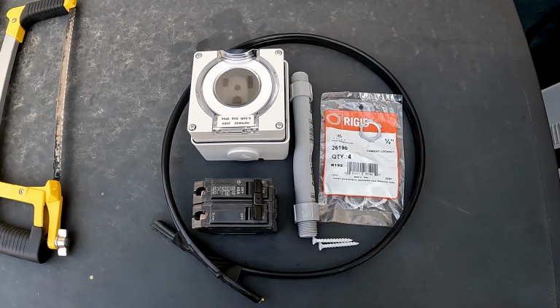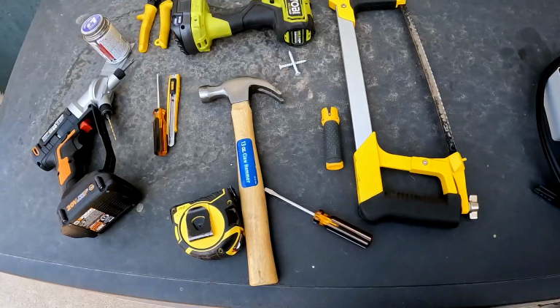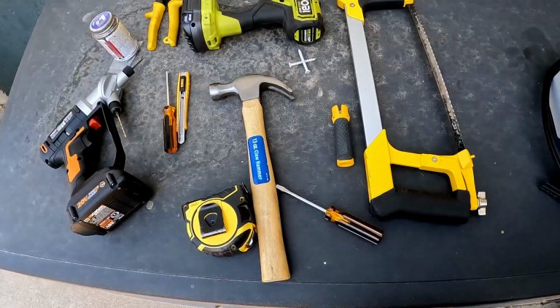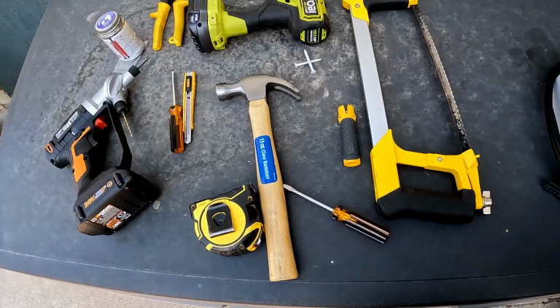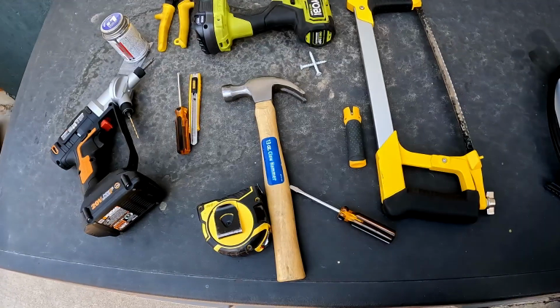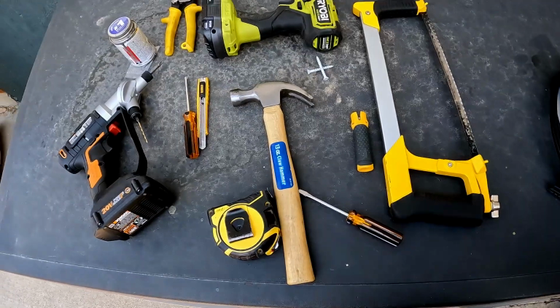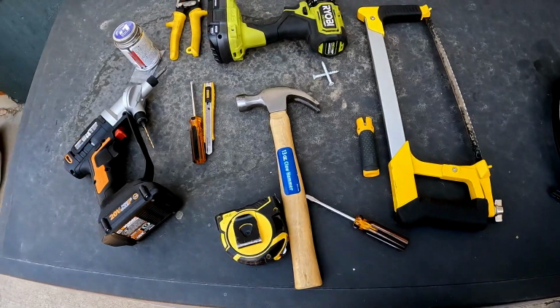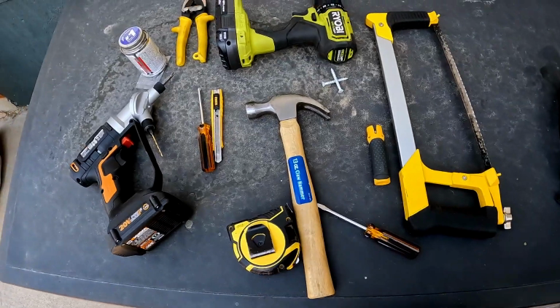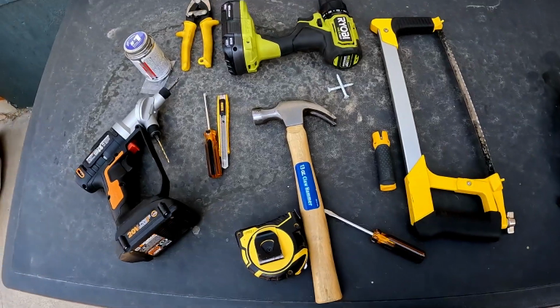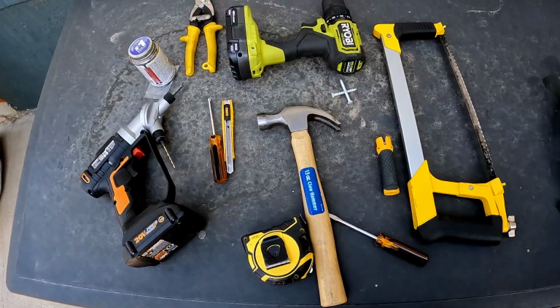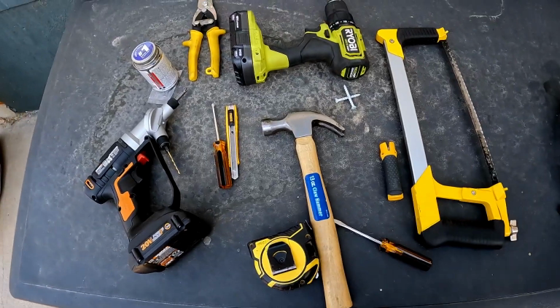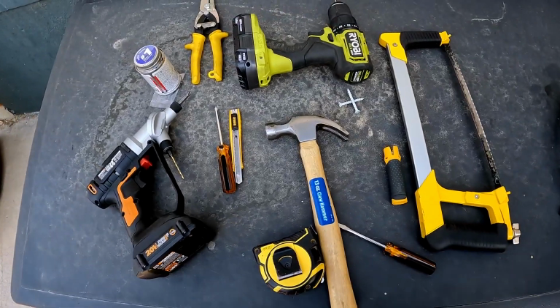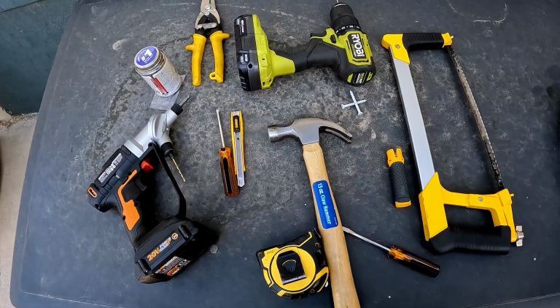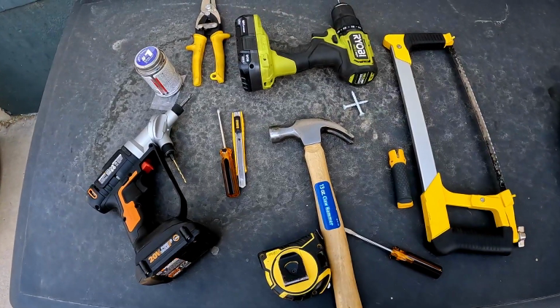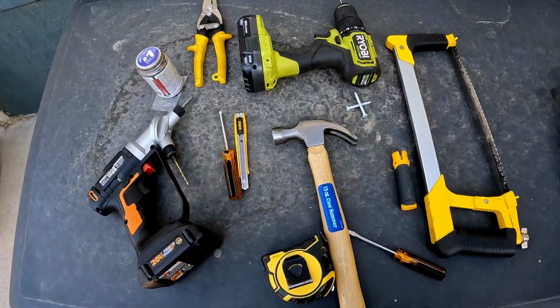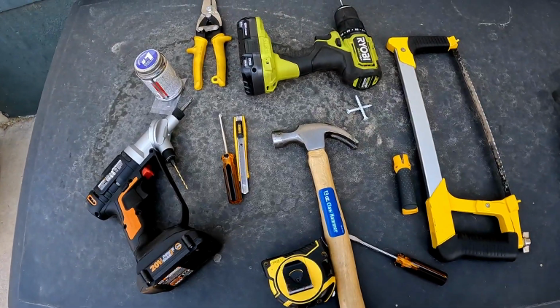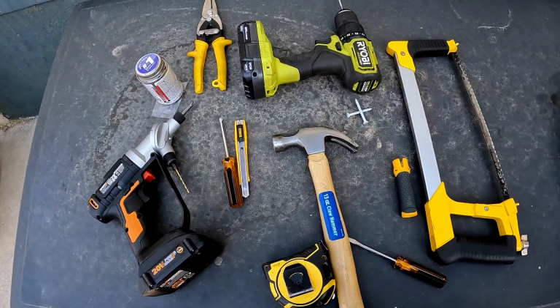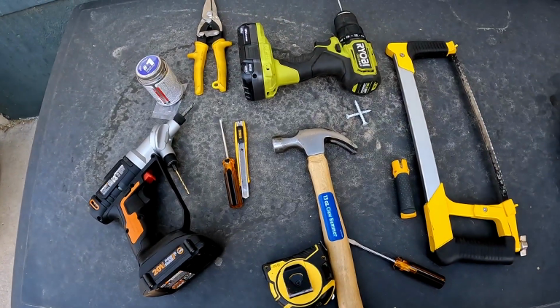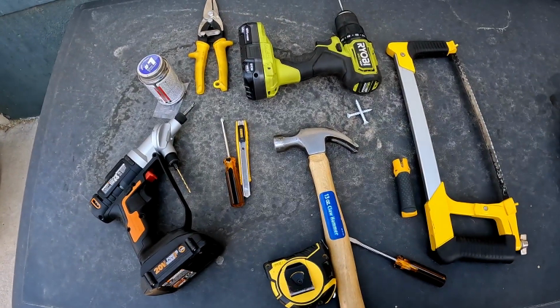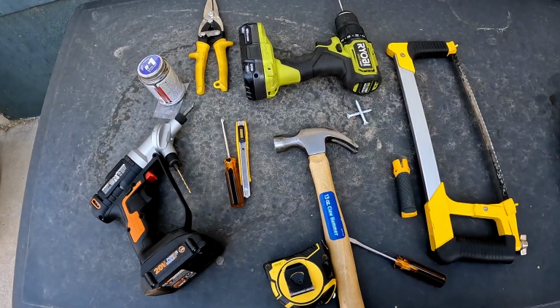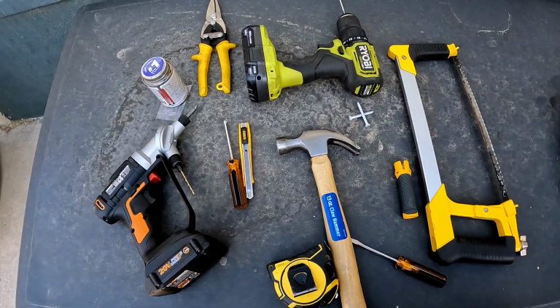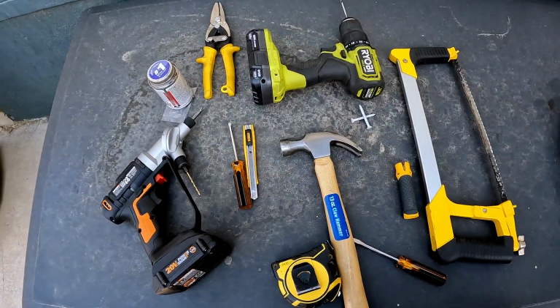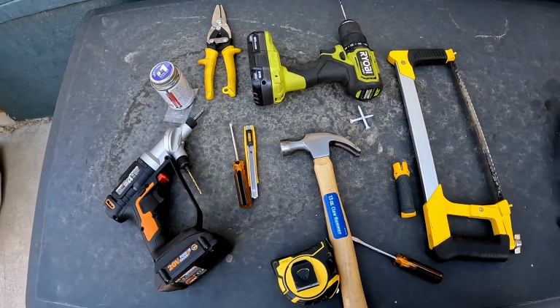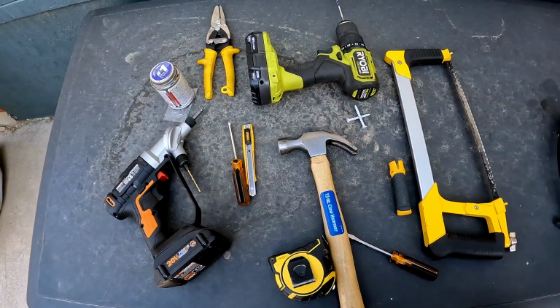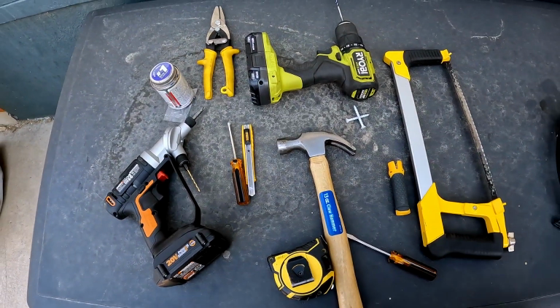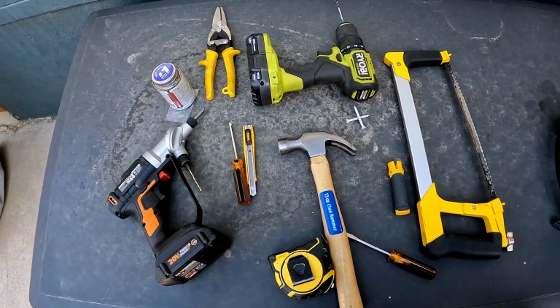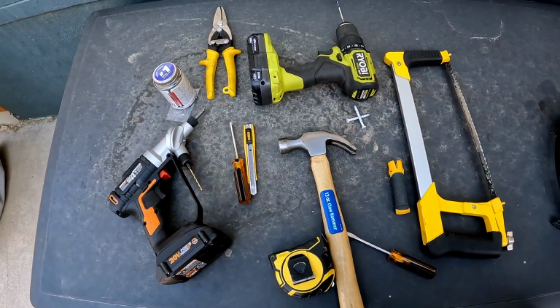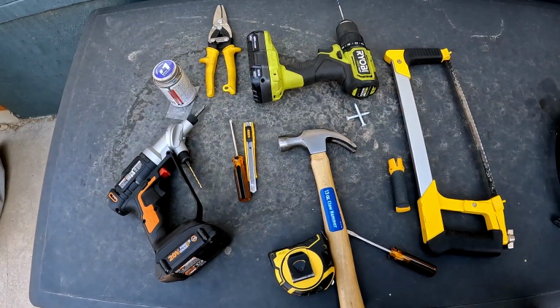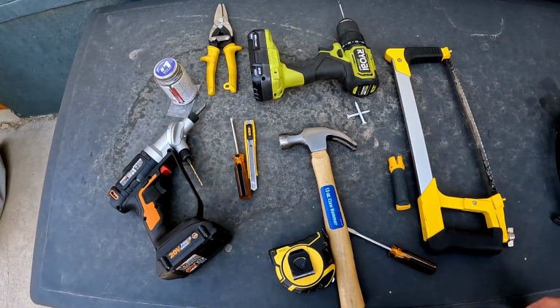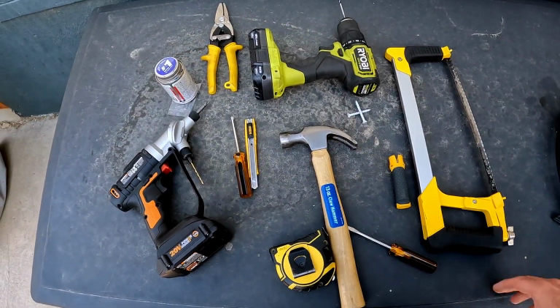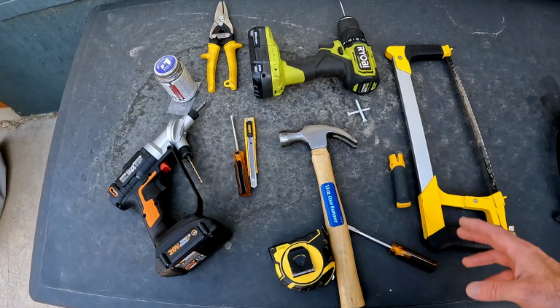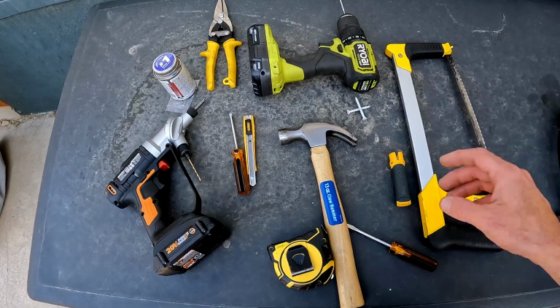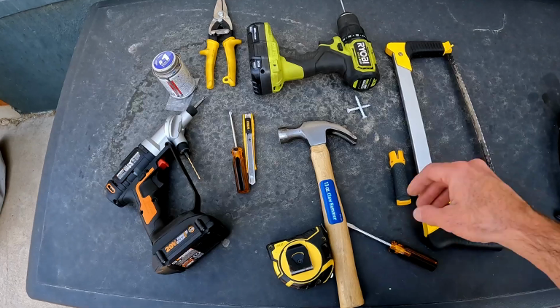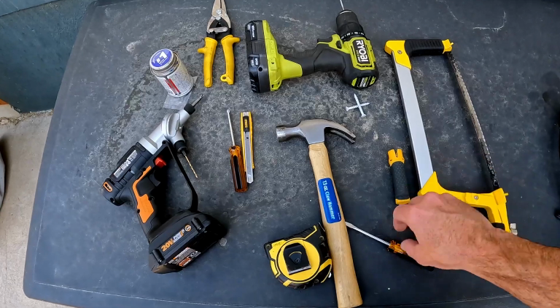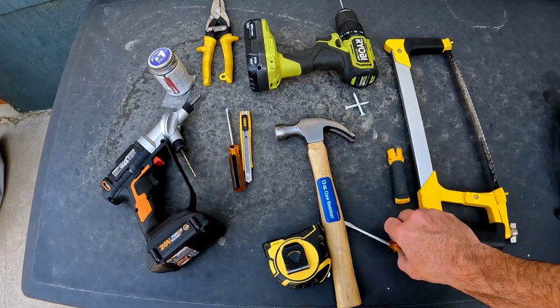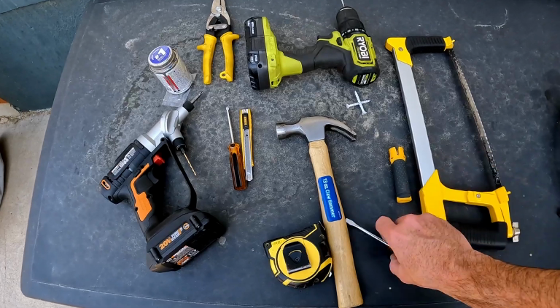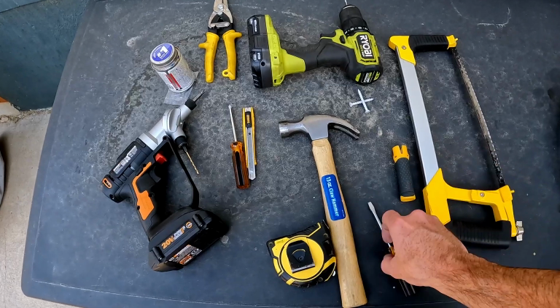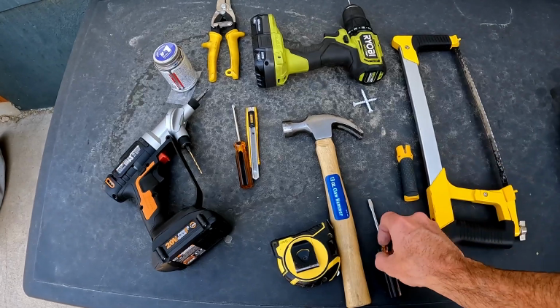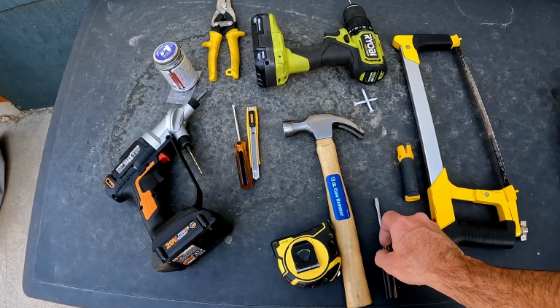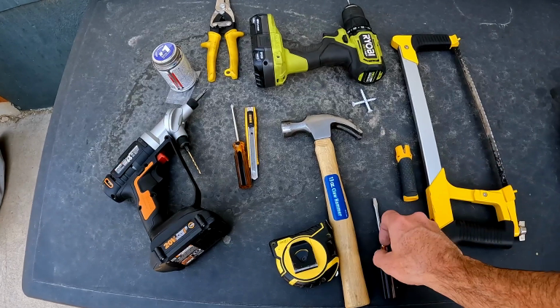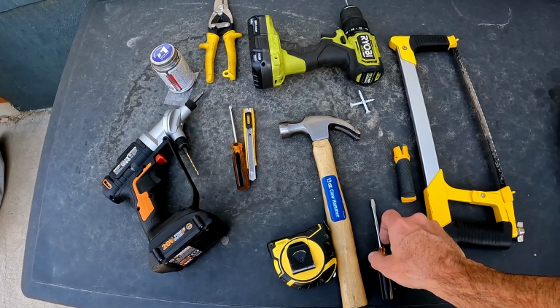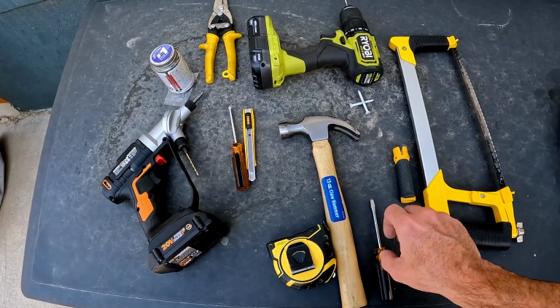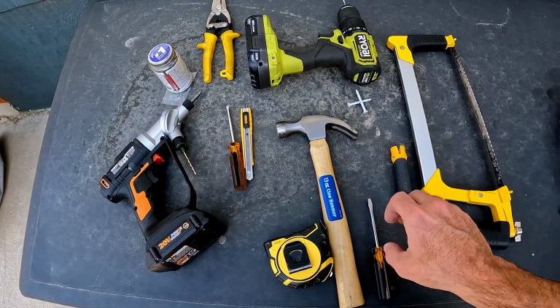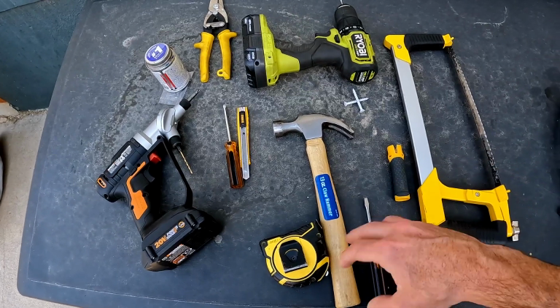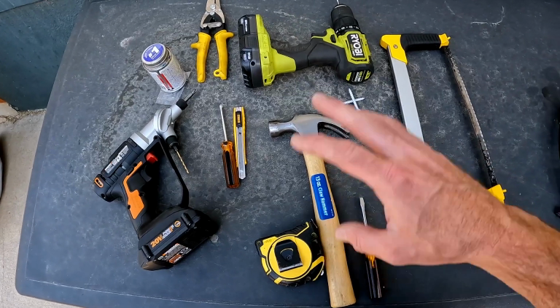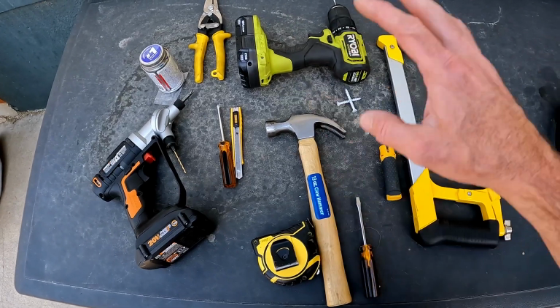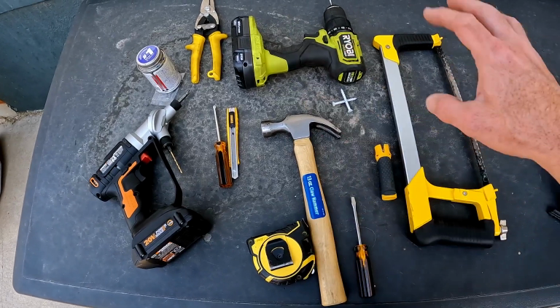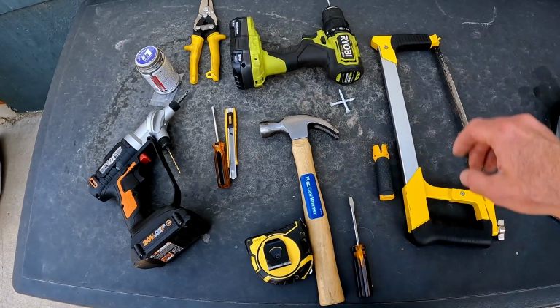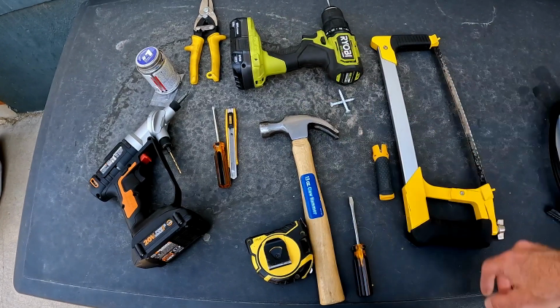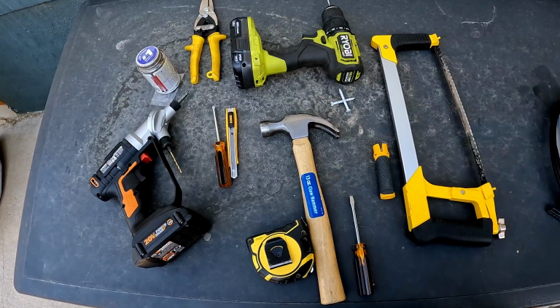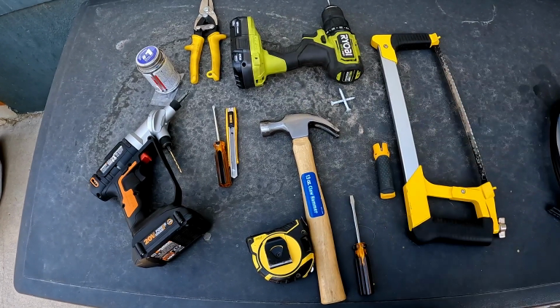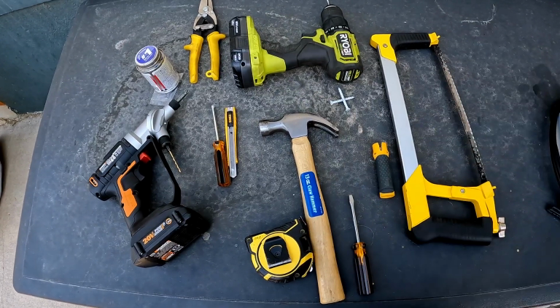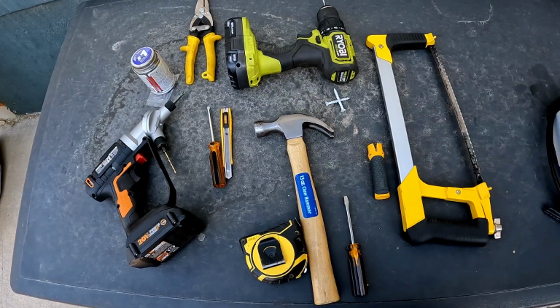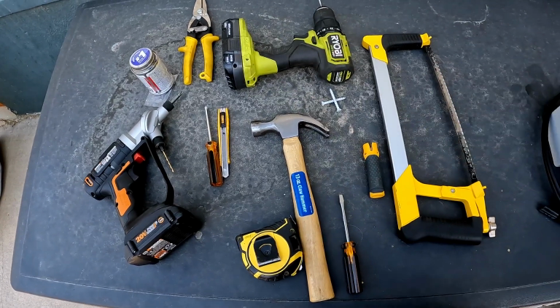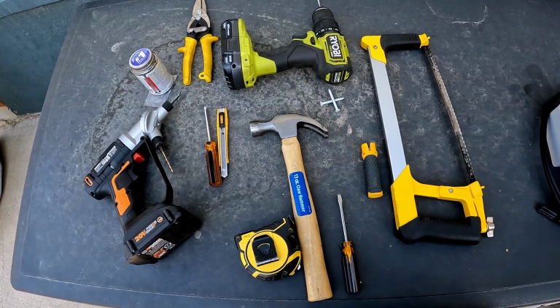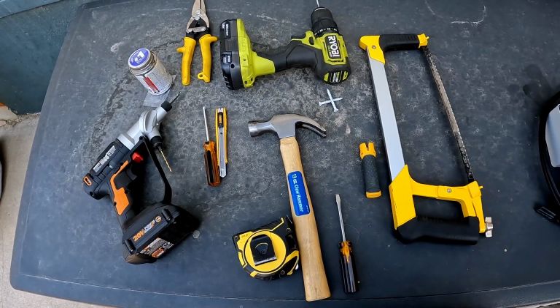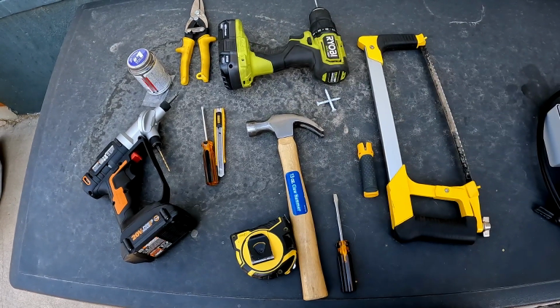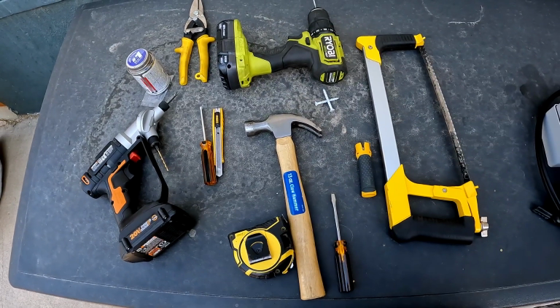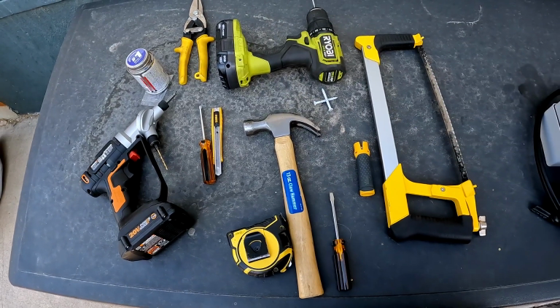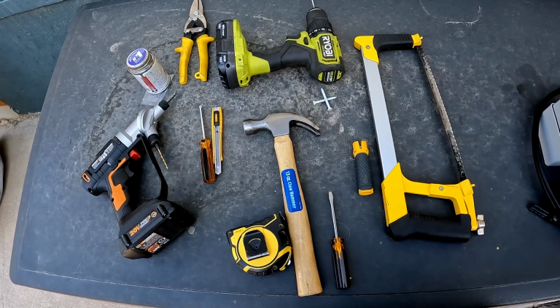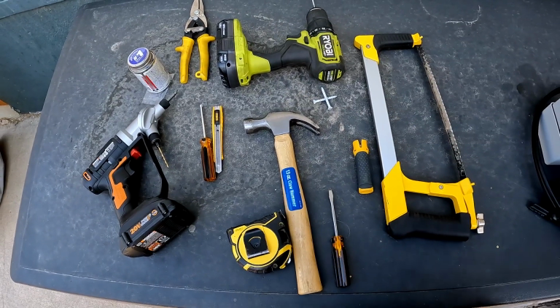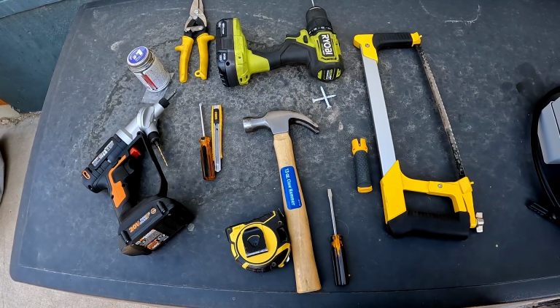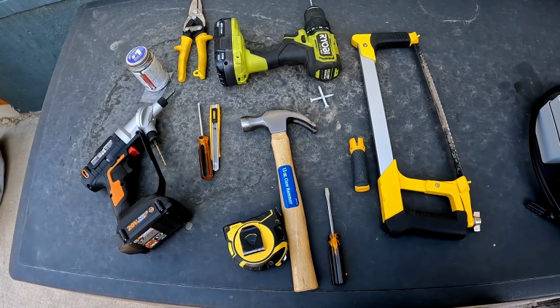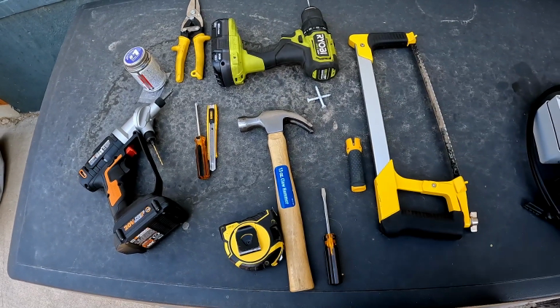Here are all the tools I'm planning on using. Pretty straightforward basic tools — you can use any variation of these.